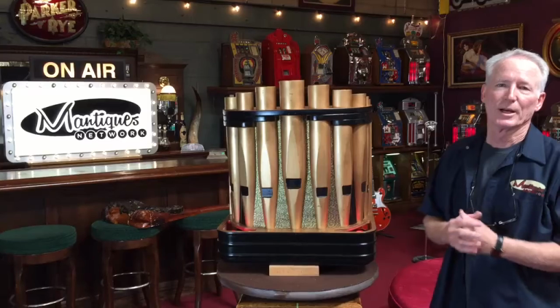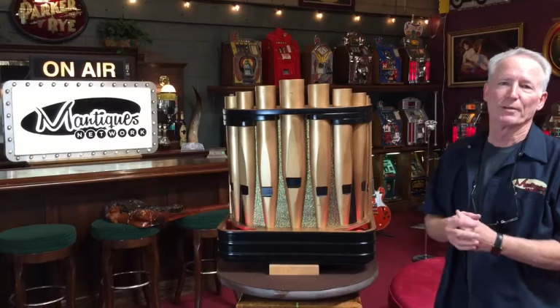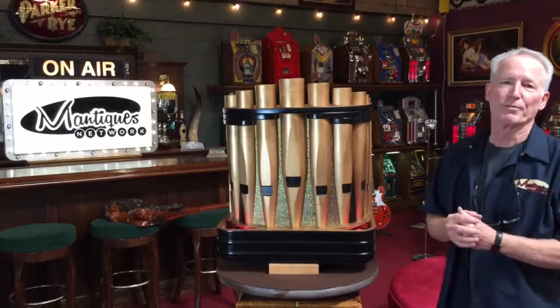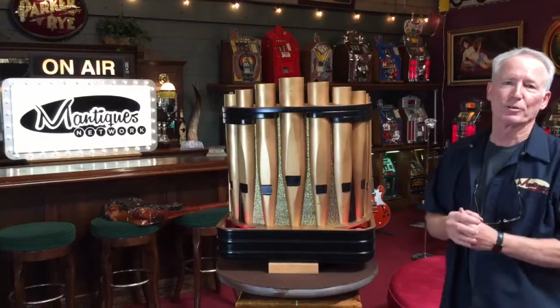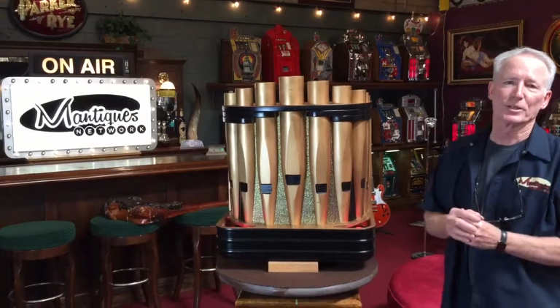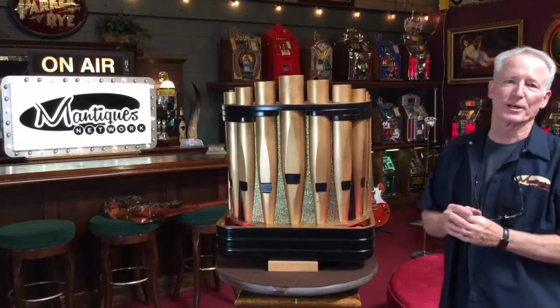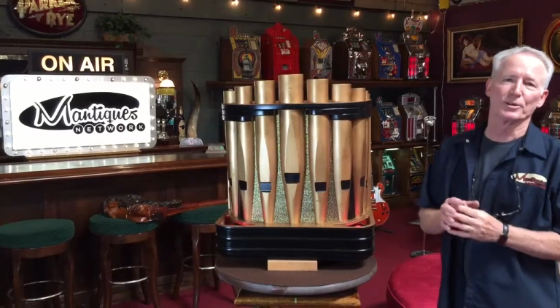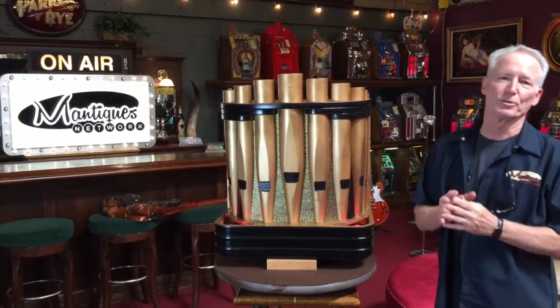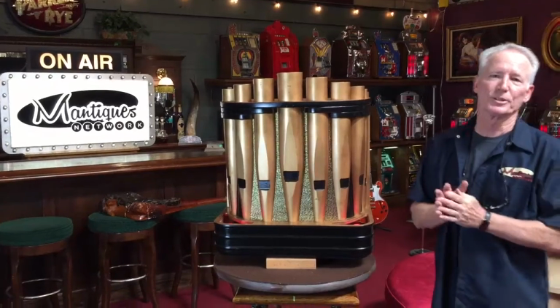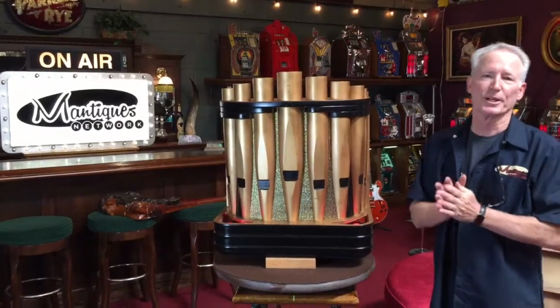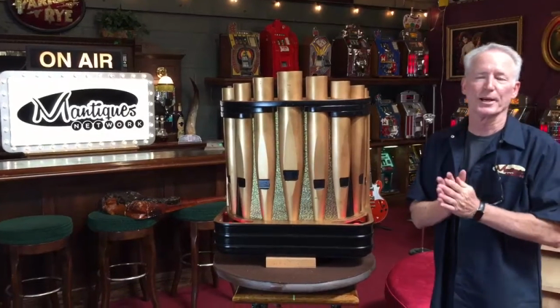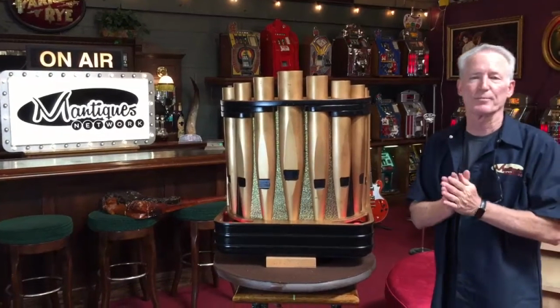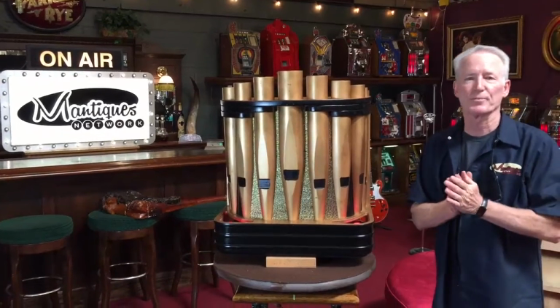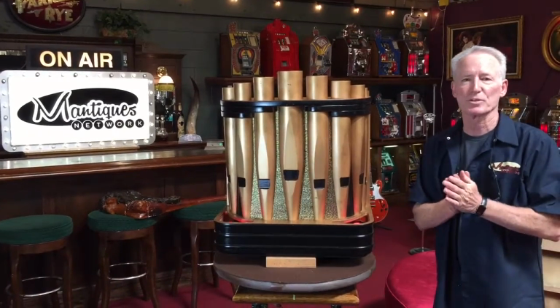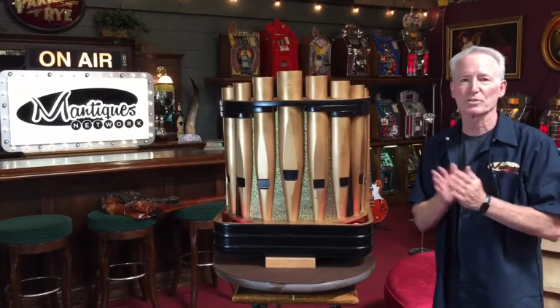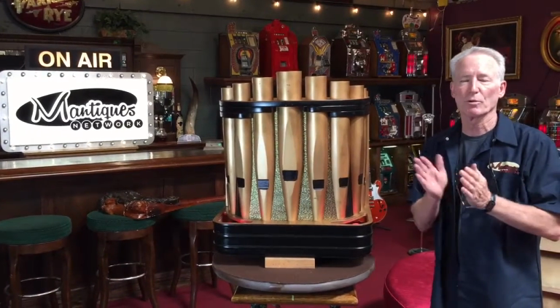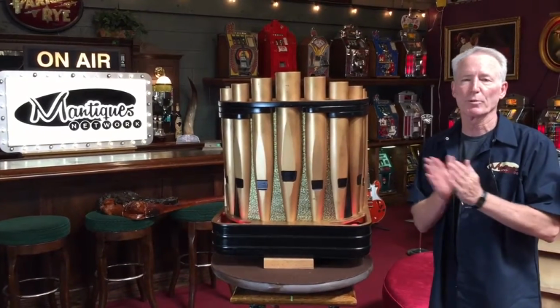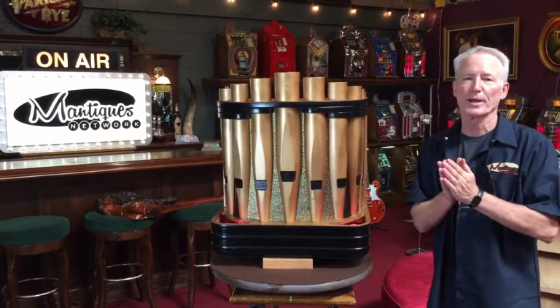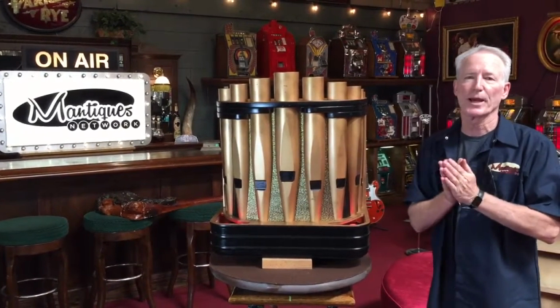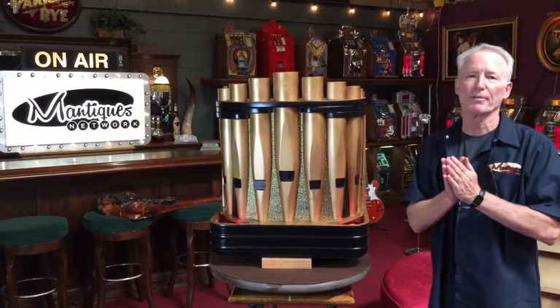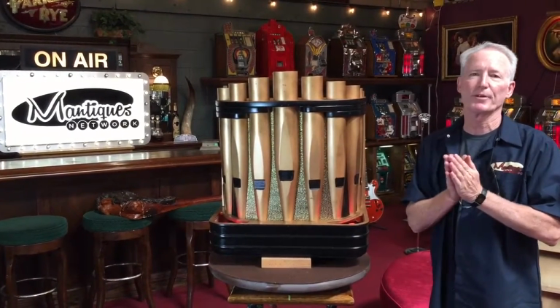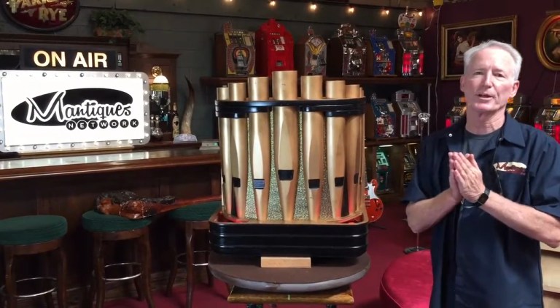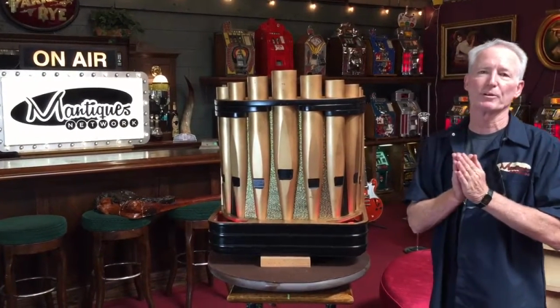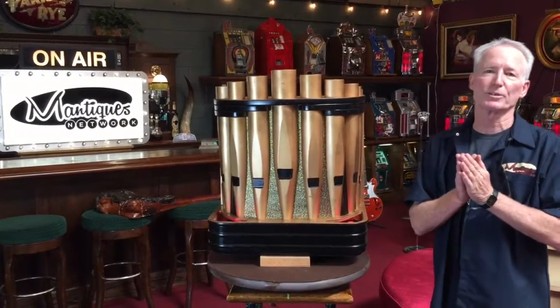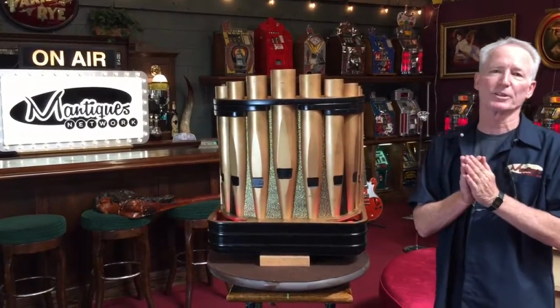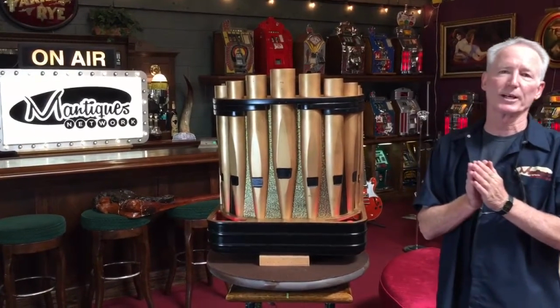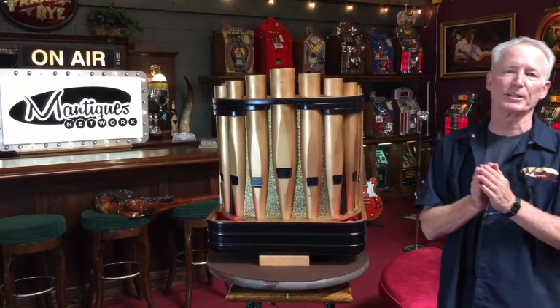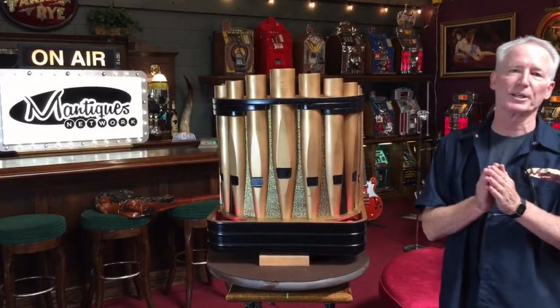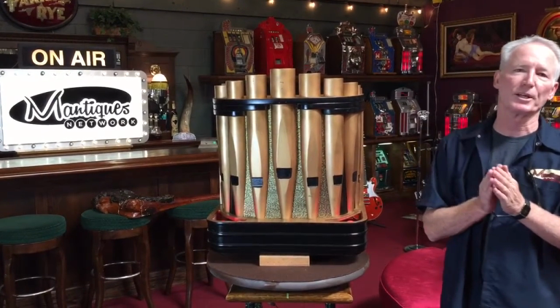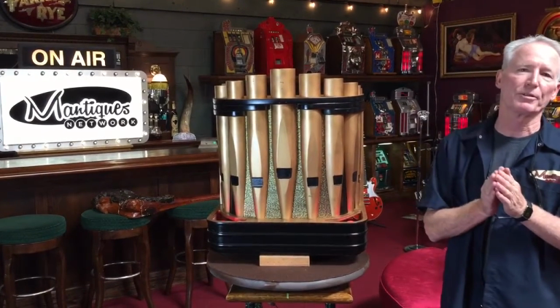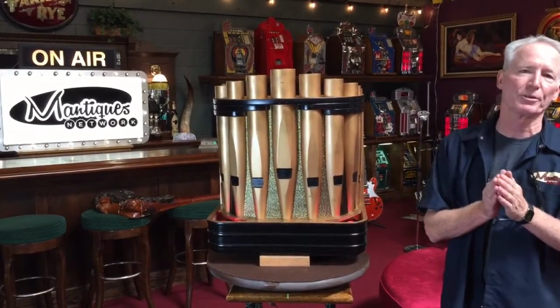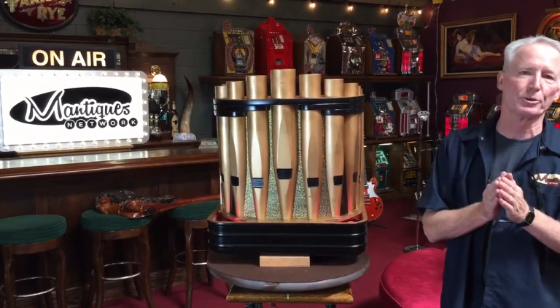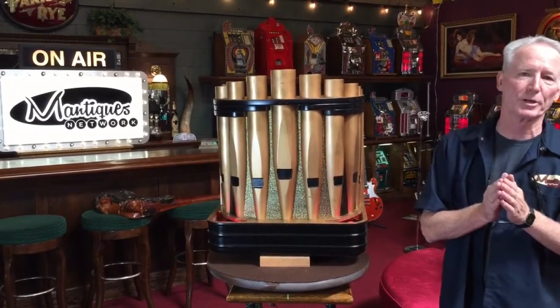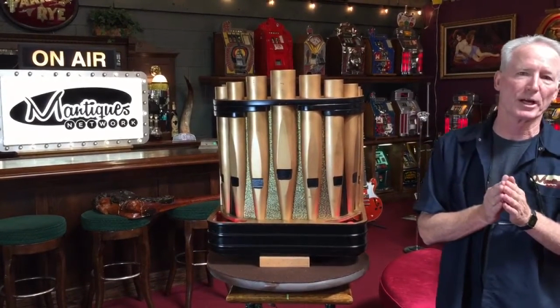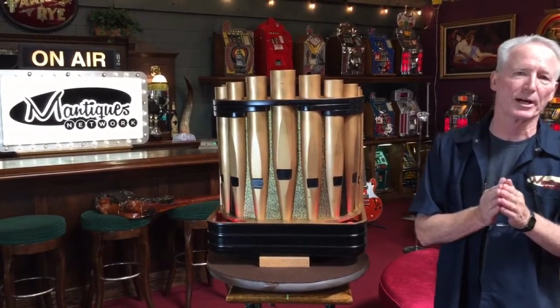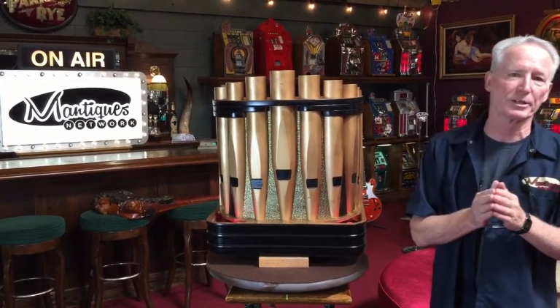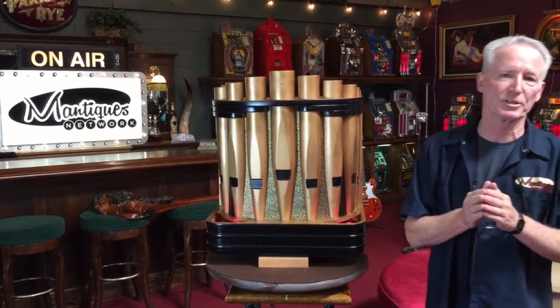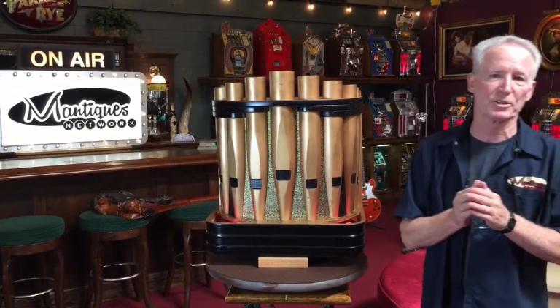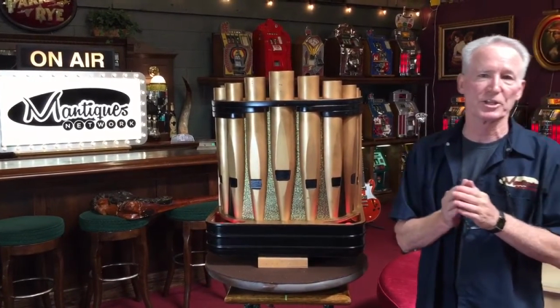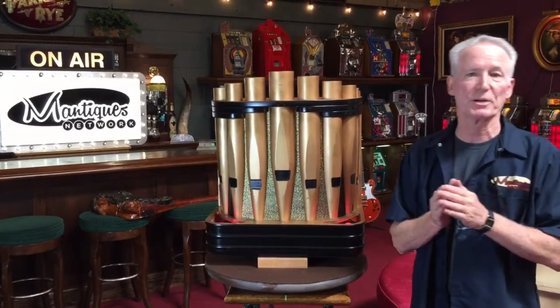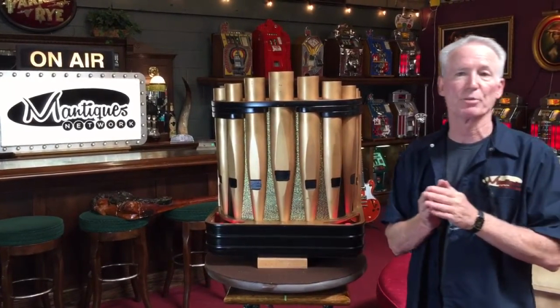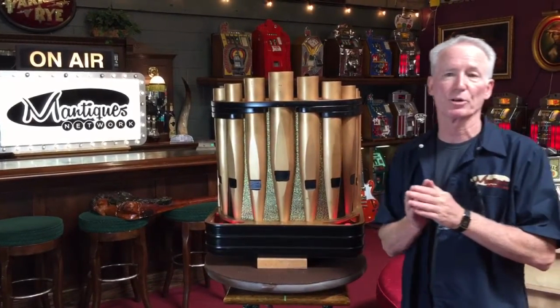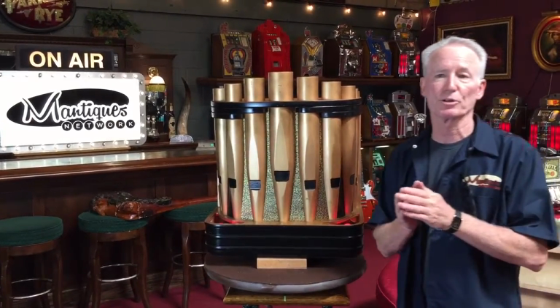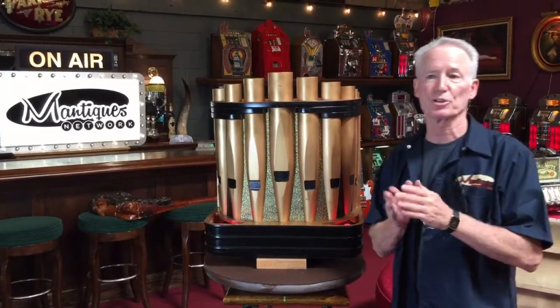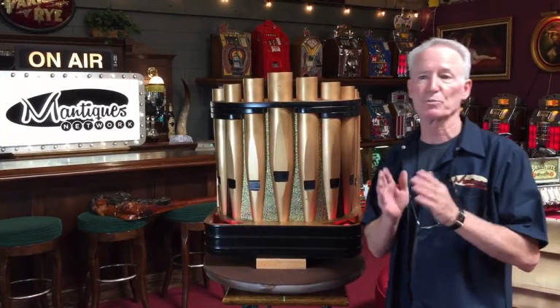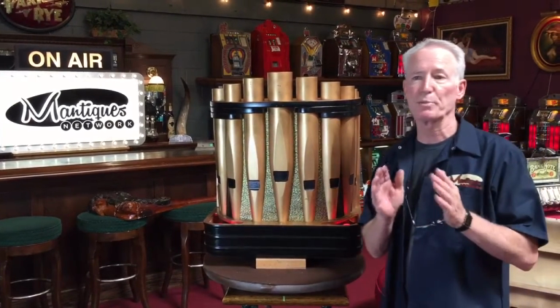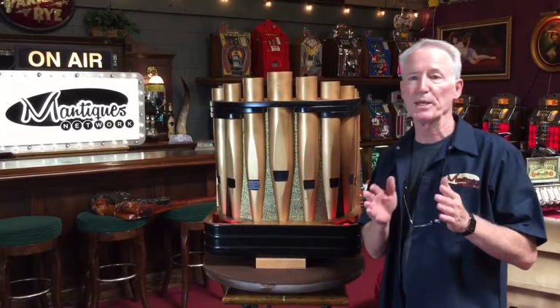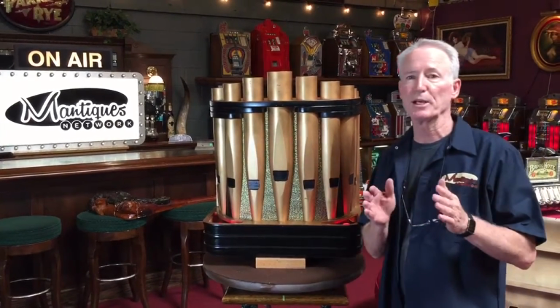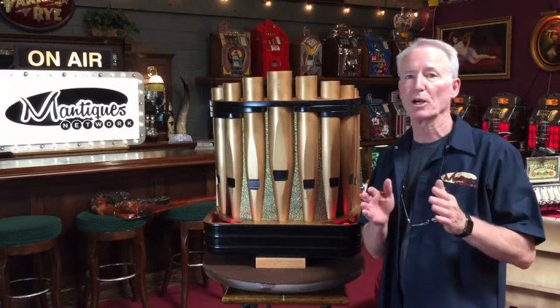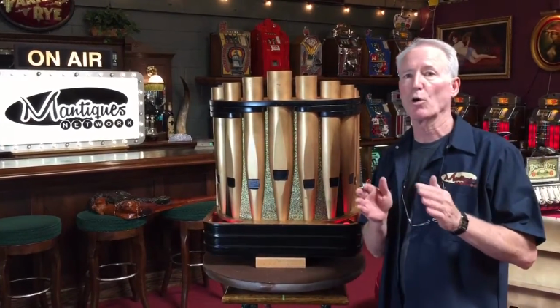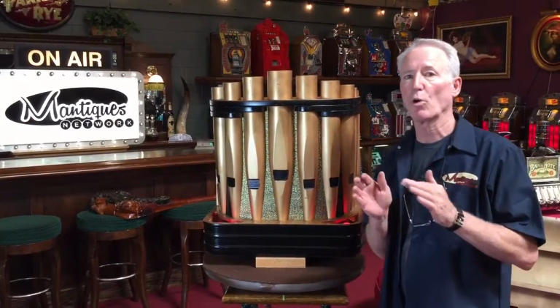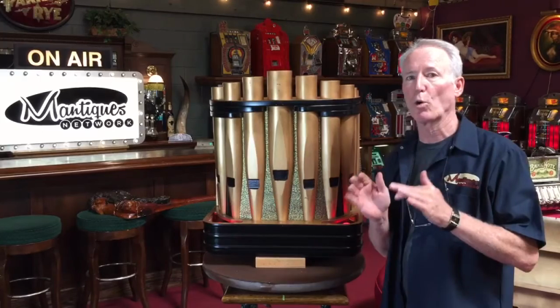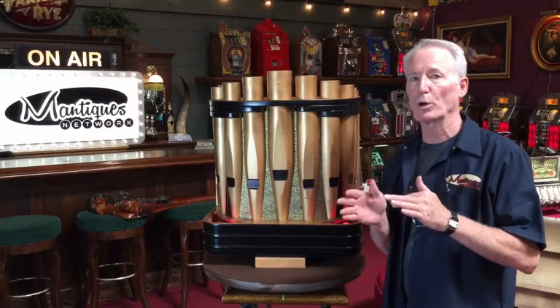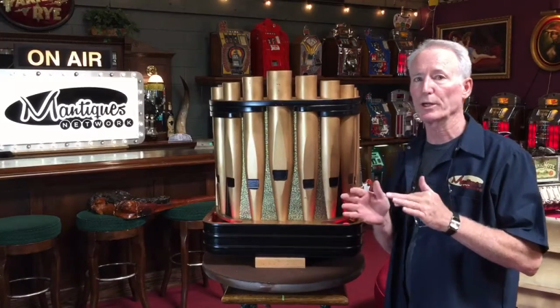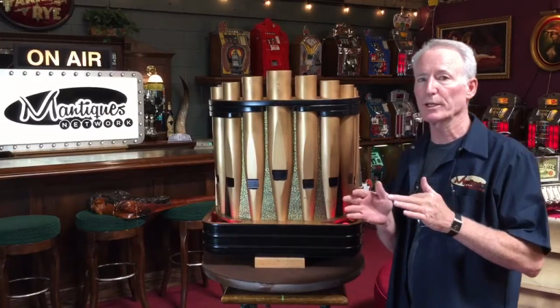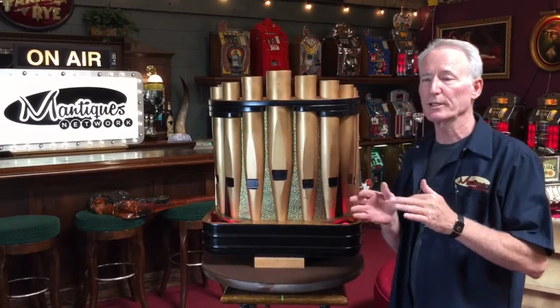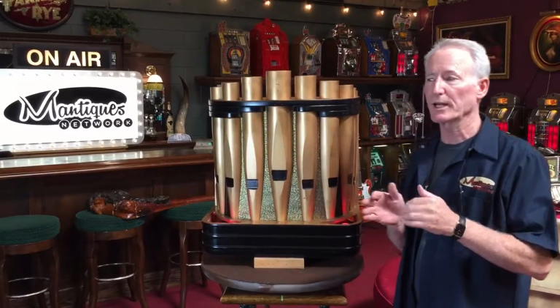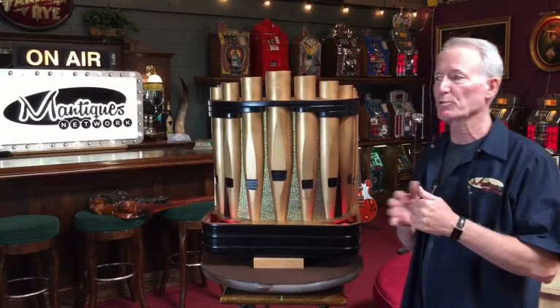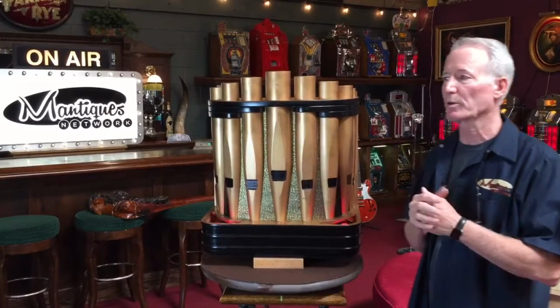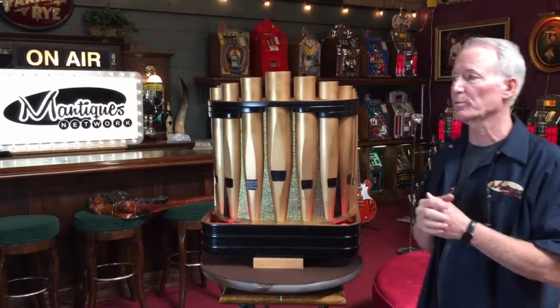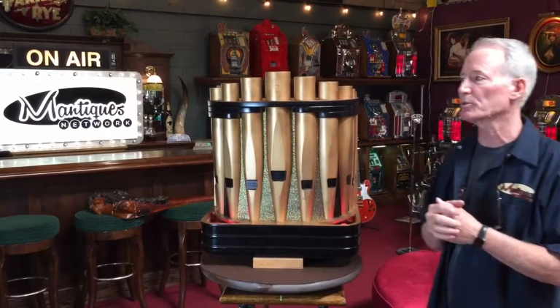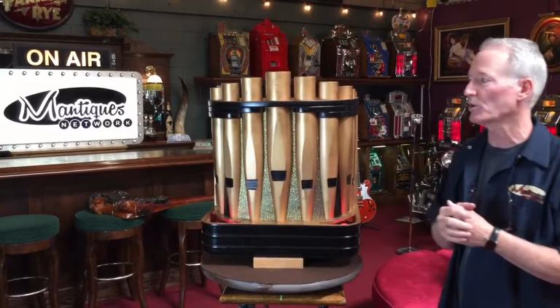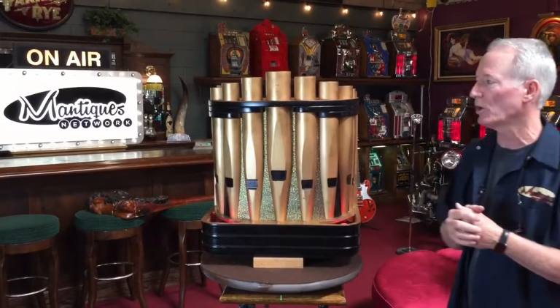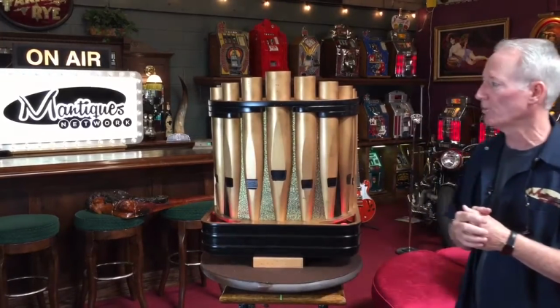Hey folks, how you doing today? So what we have here is a 1939 Seaberg Speak Organ. That's what it was called.